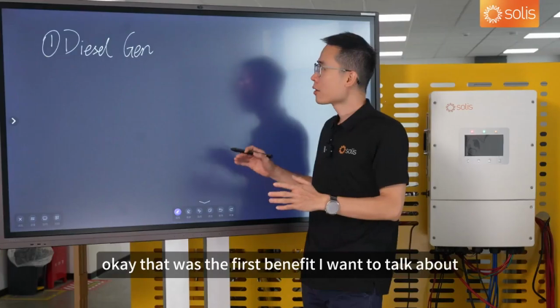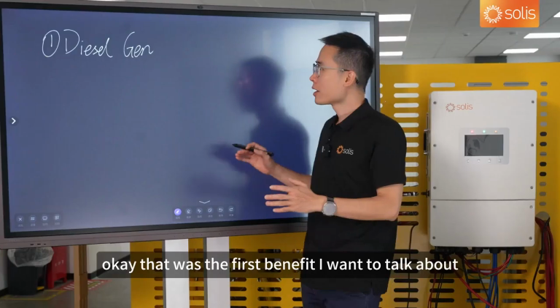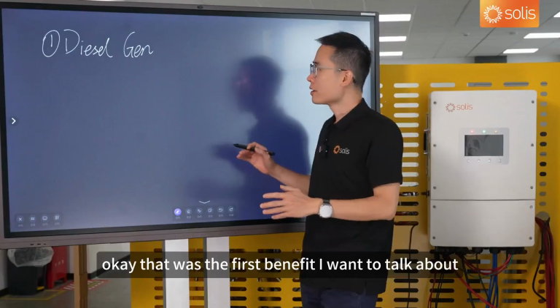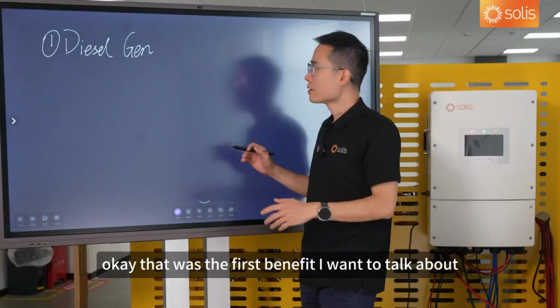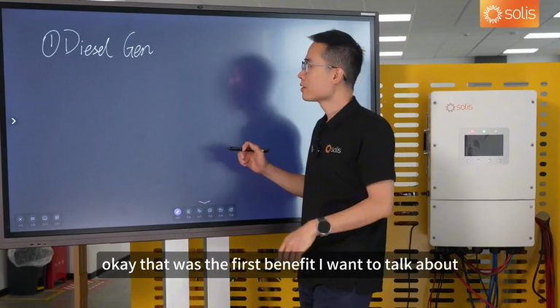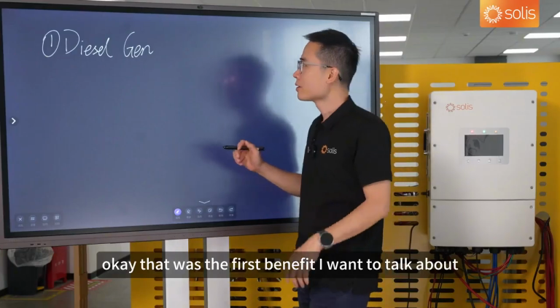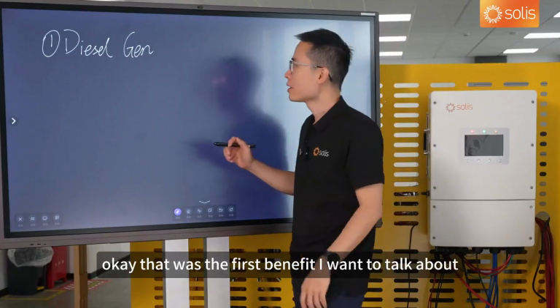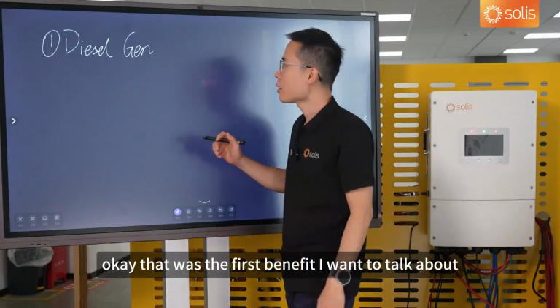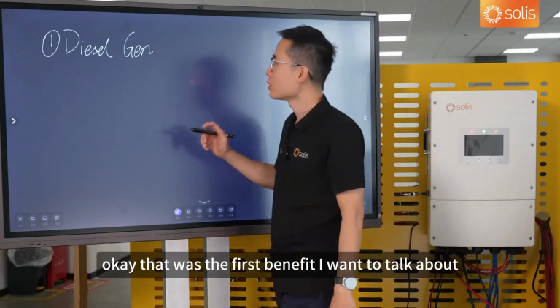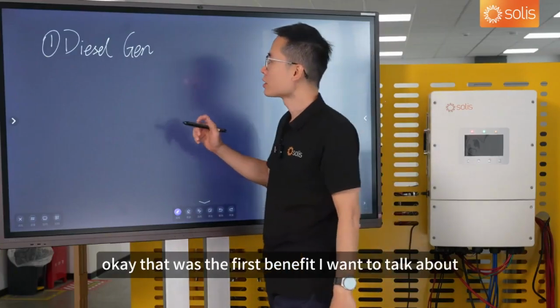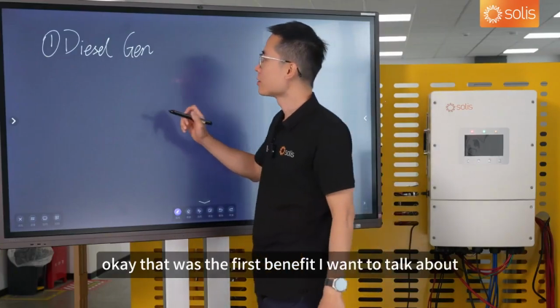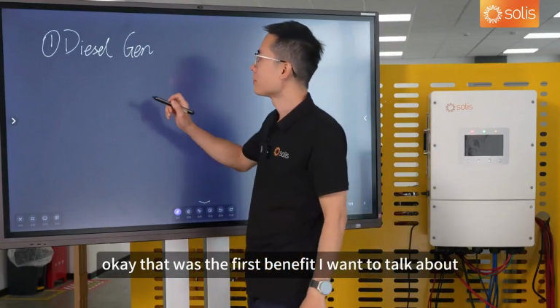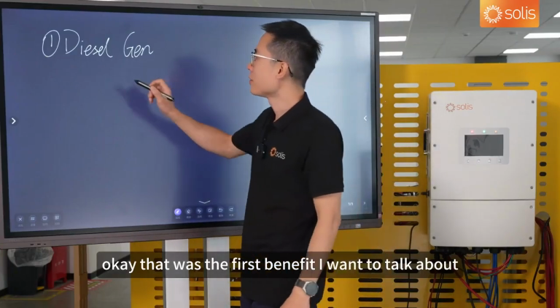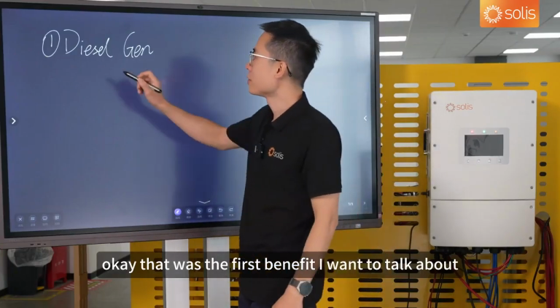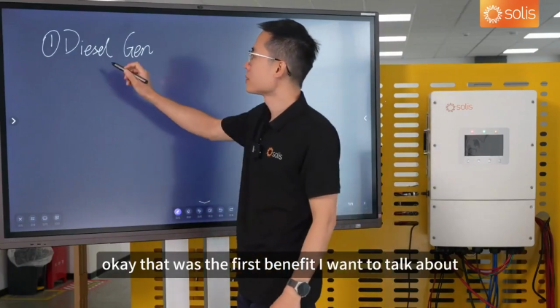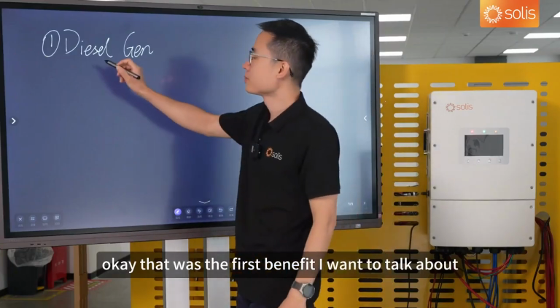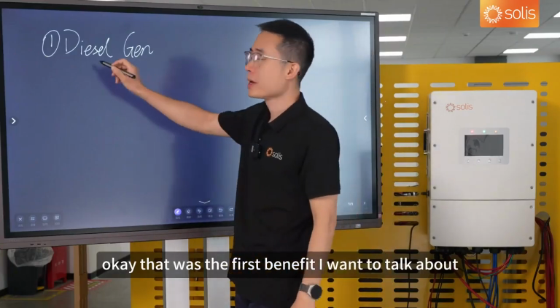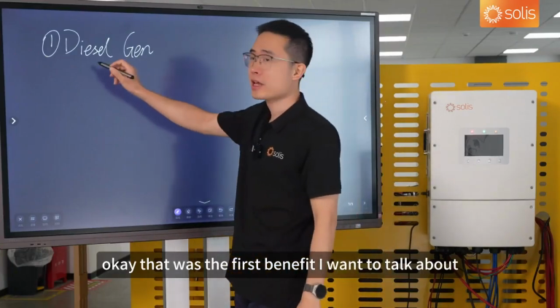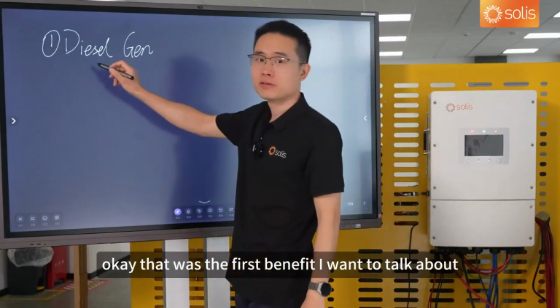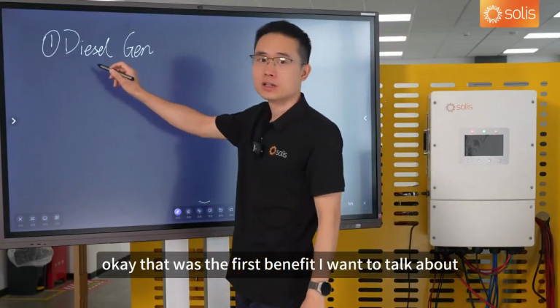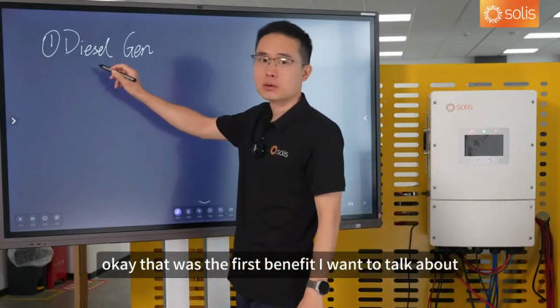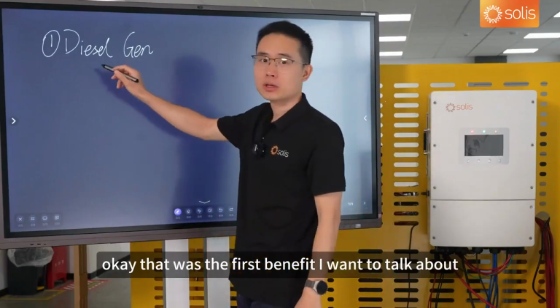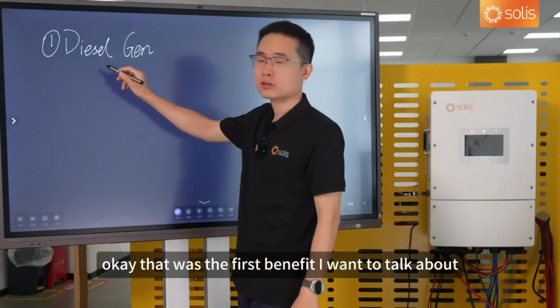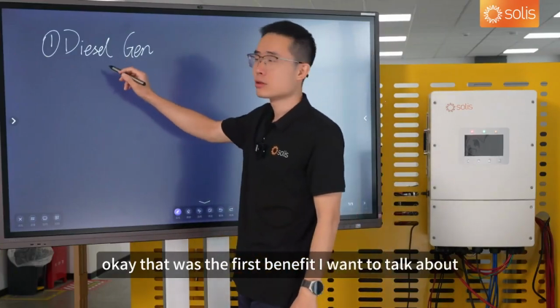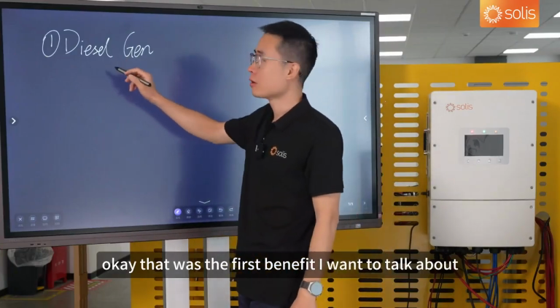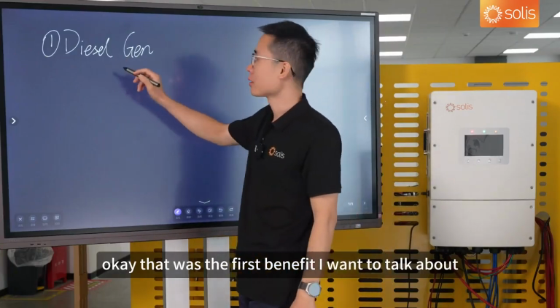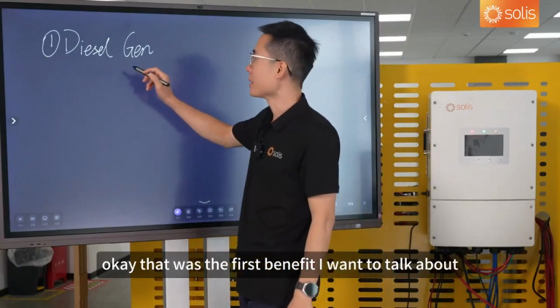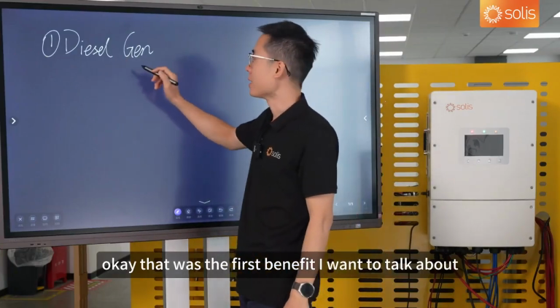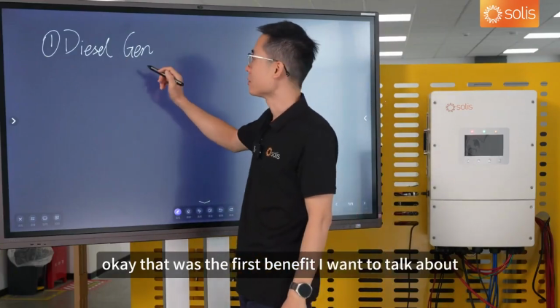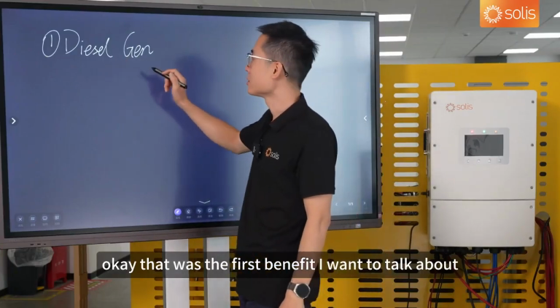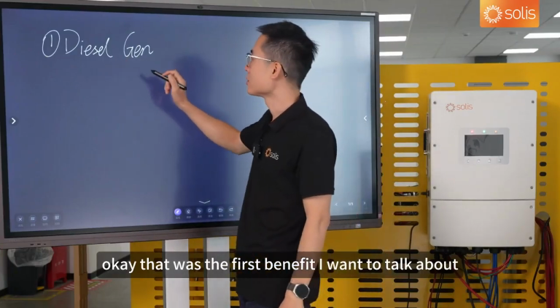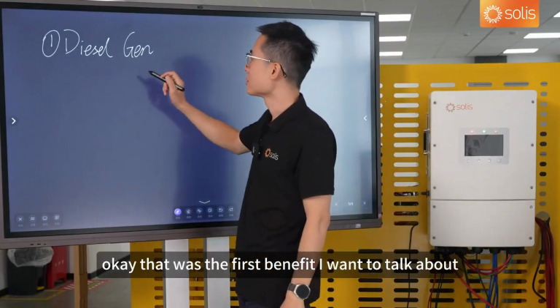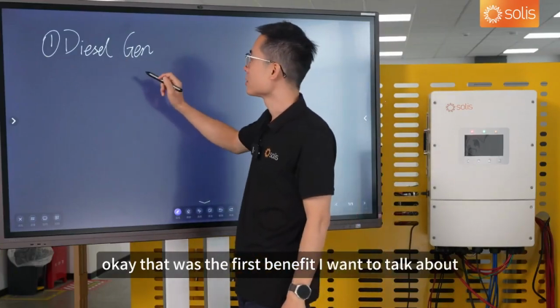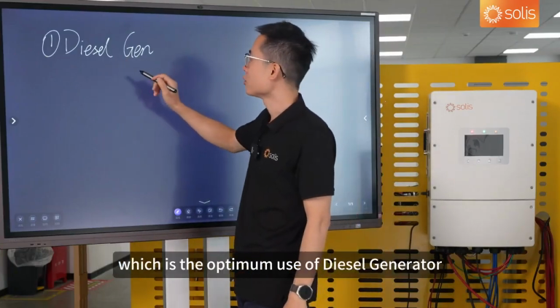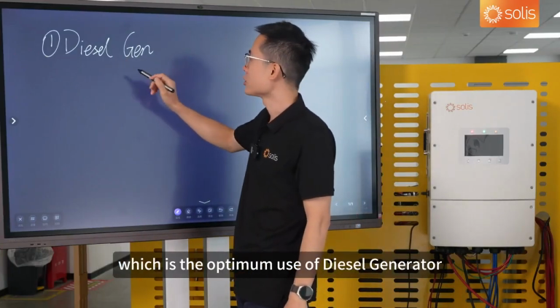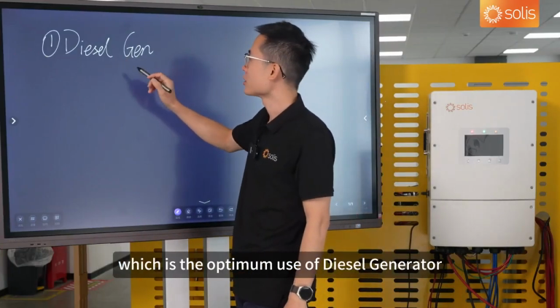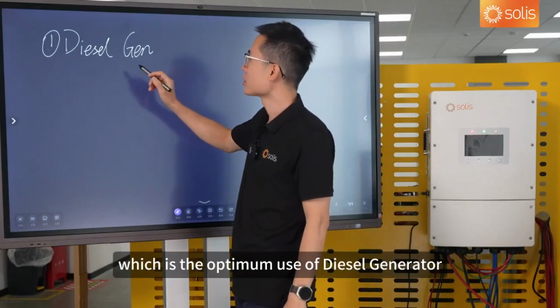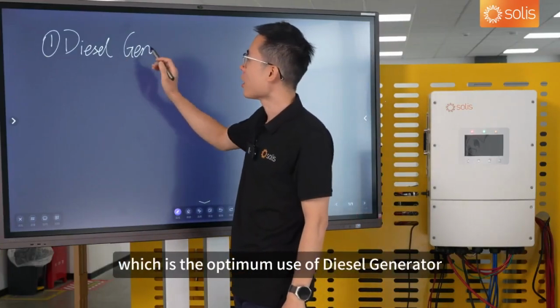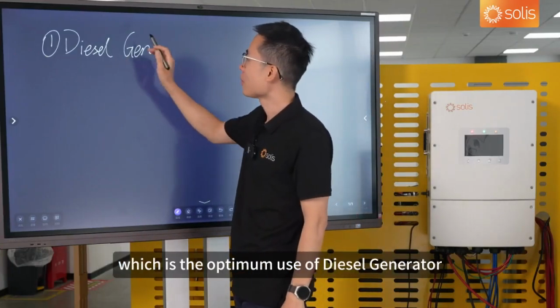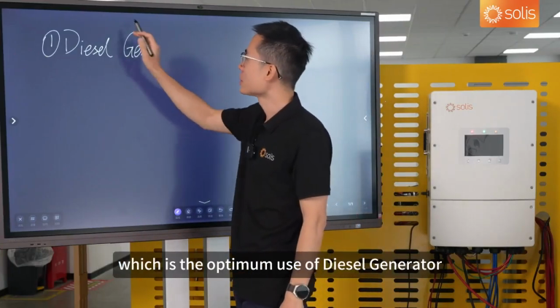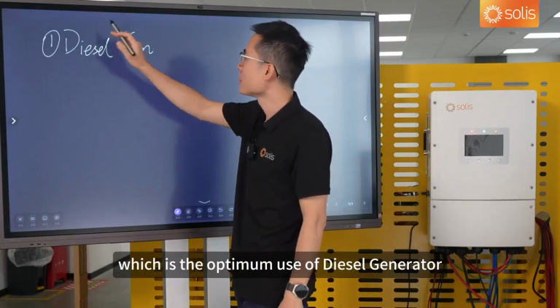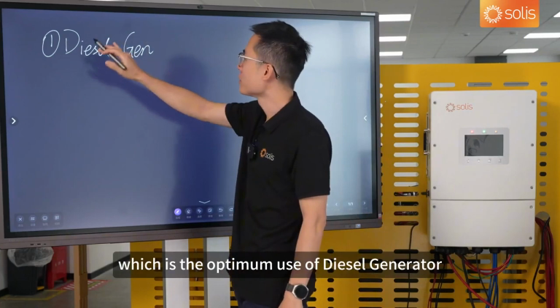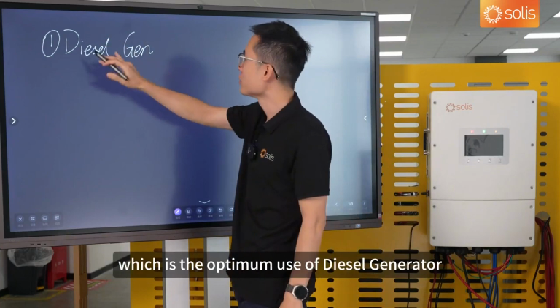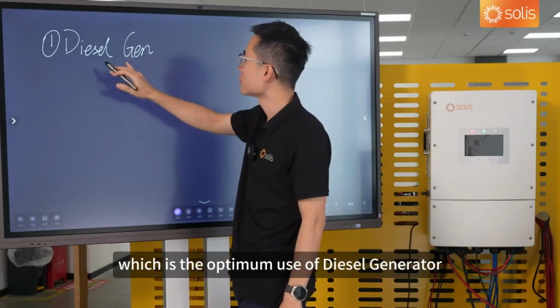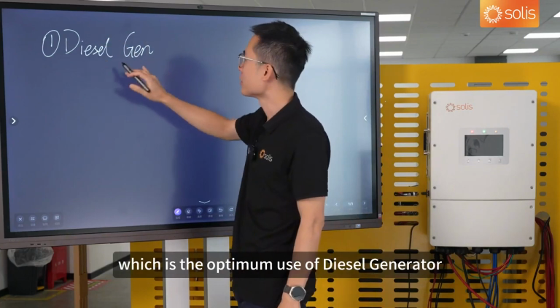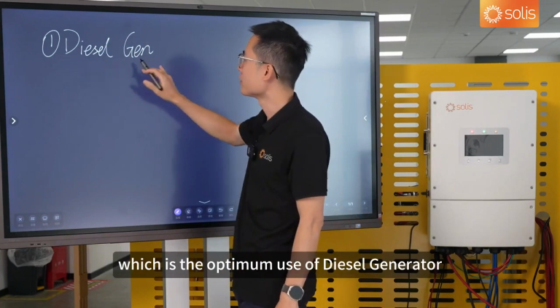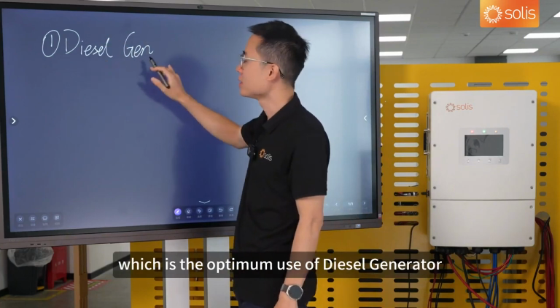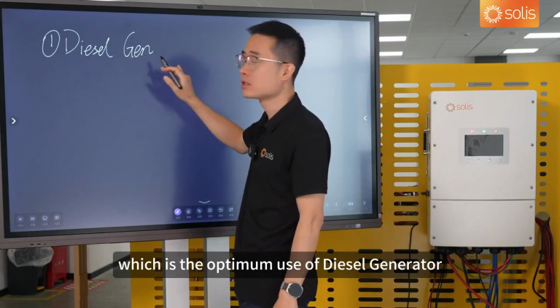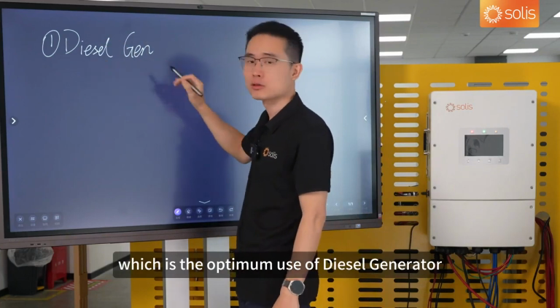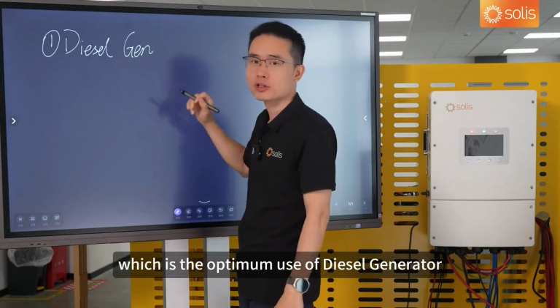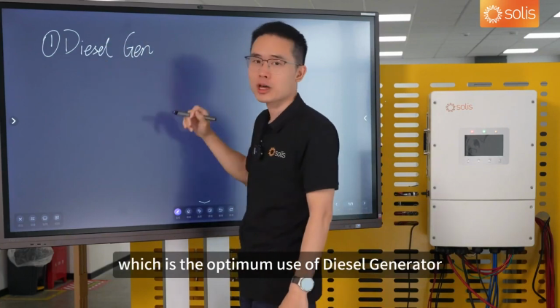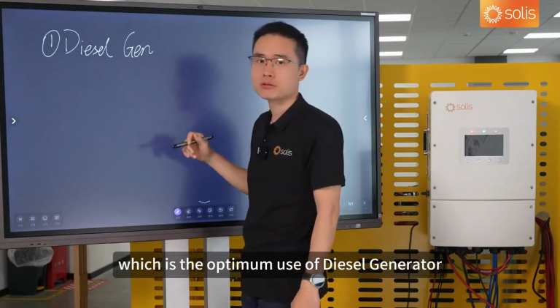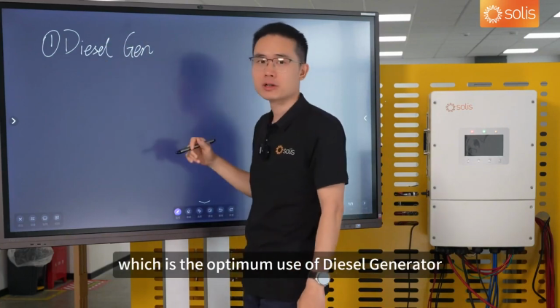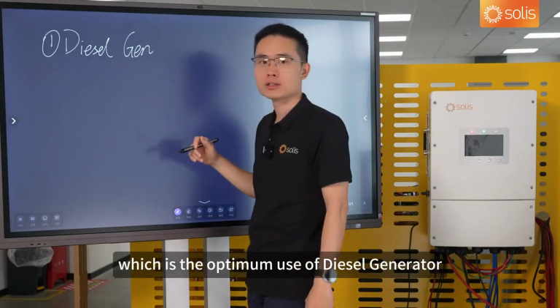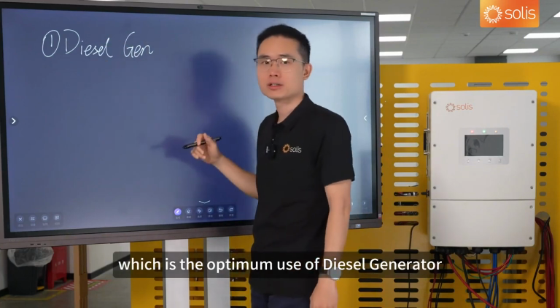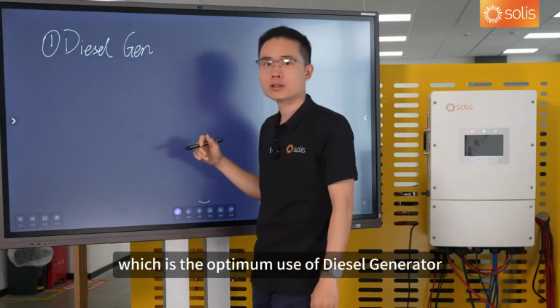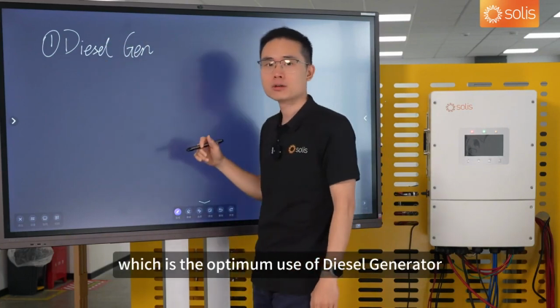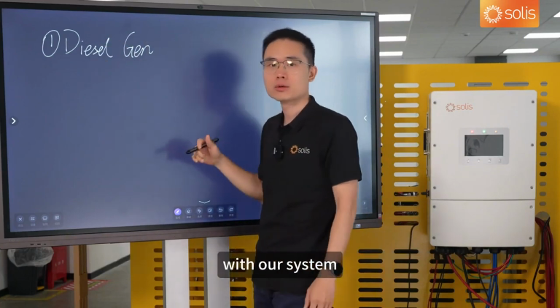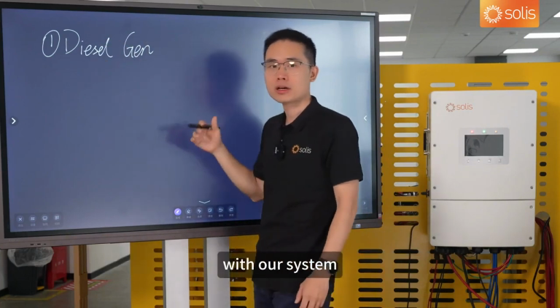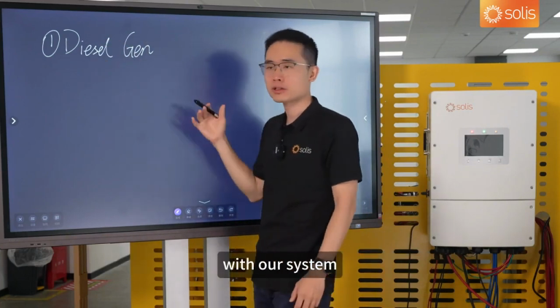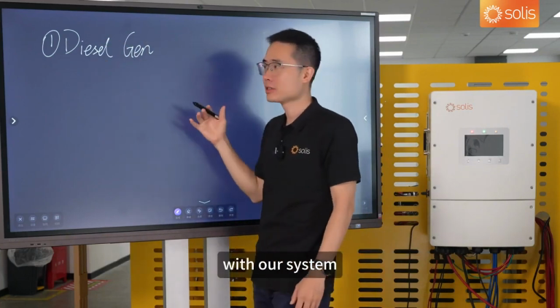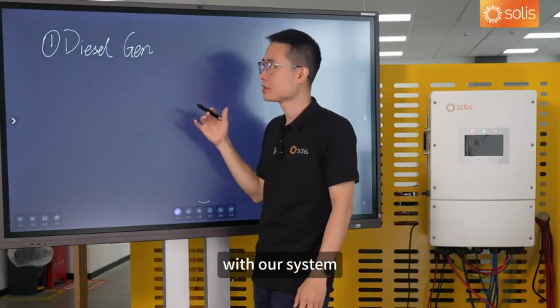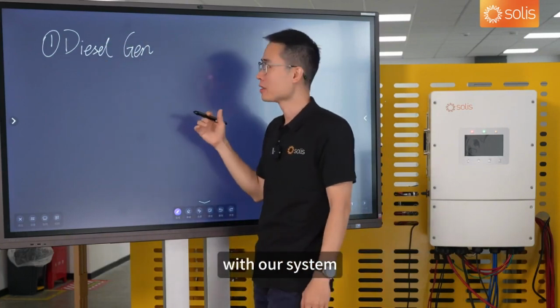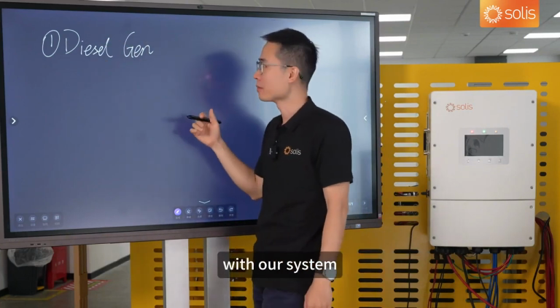That was the first benefit — the optimum use of a diesel generator with our system.